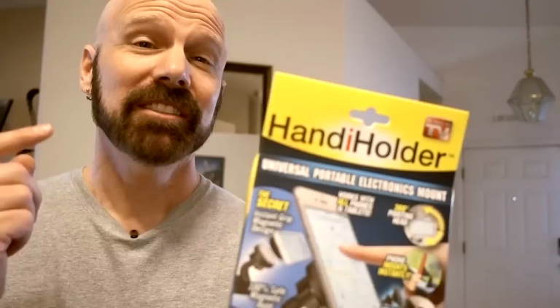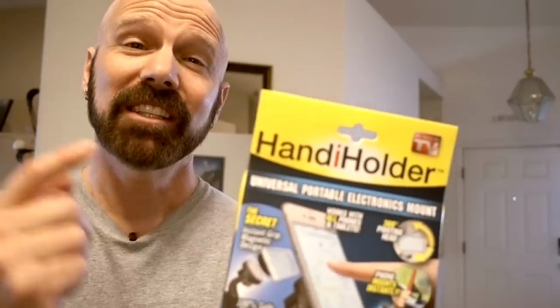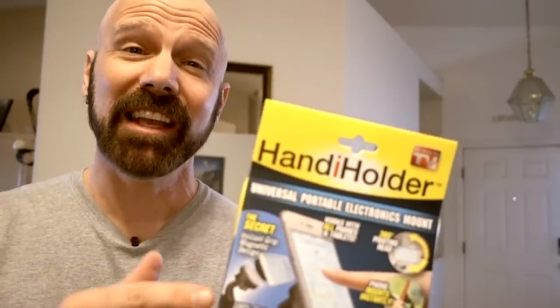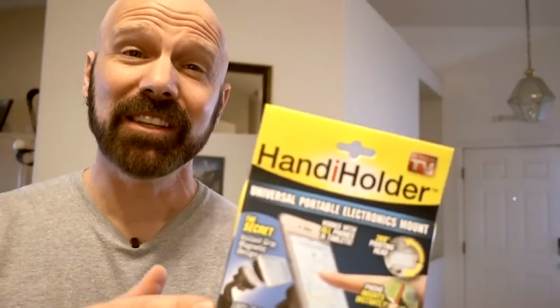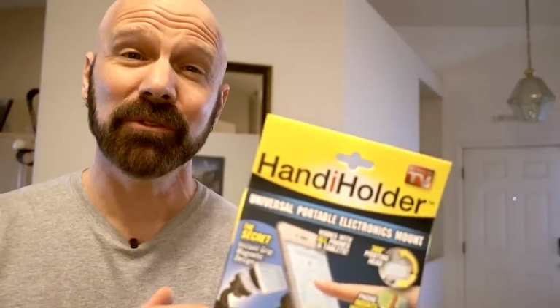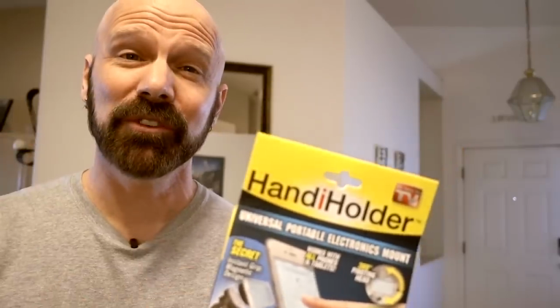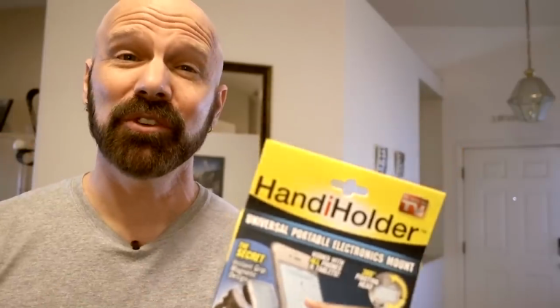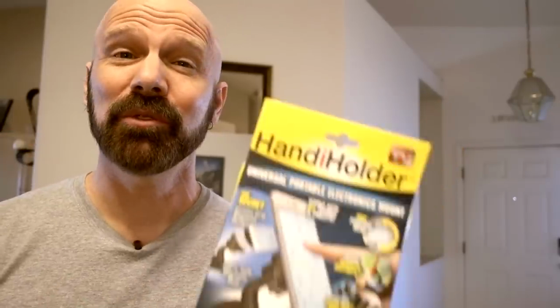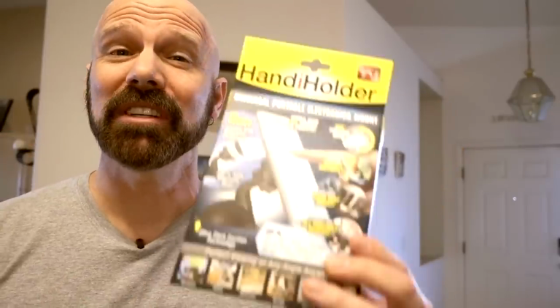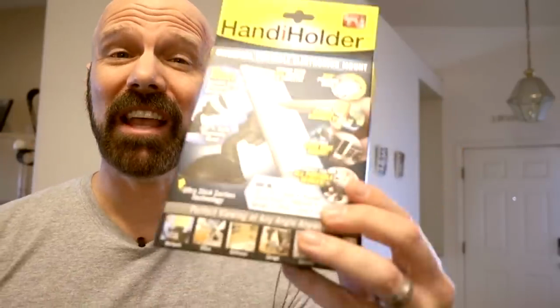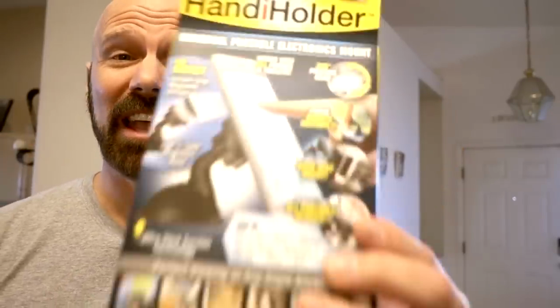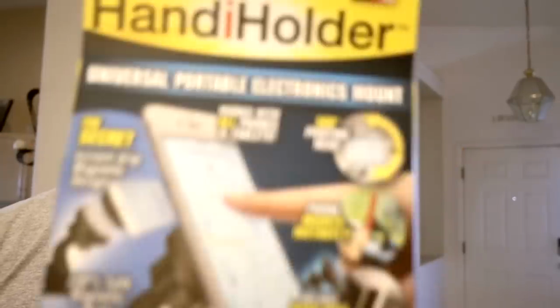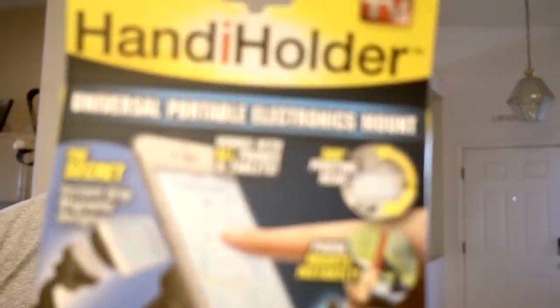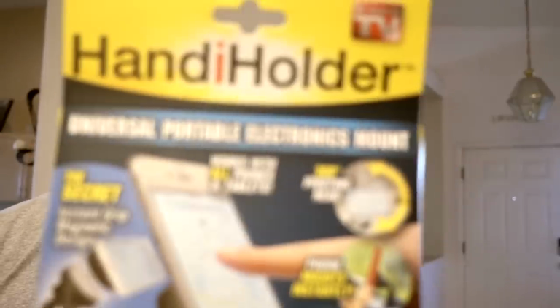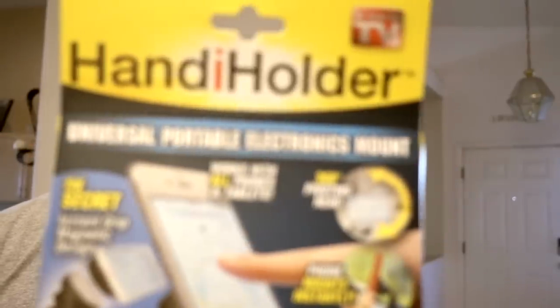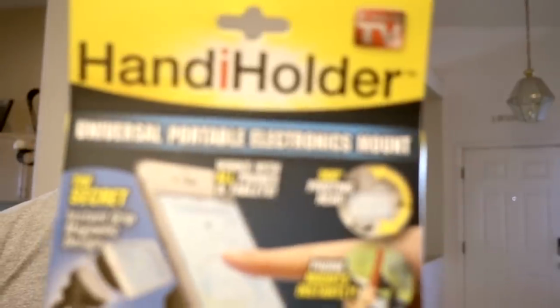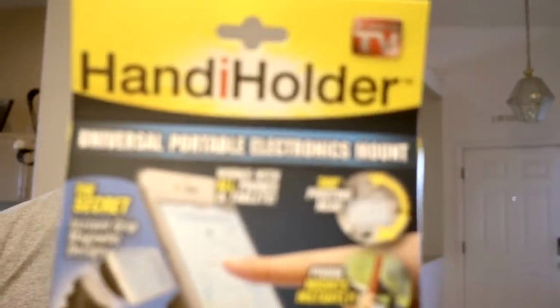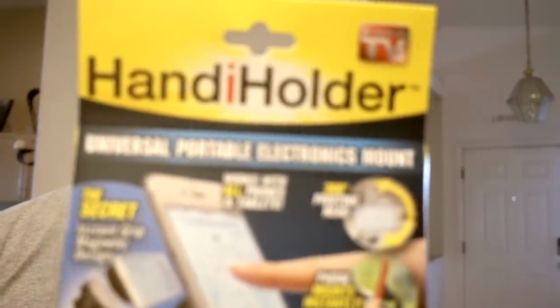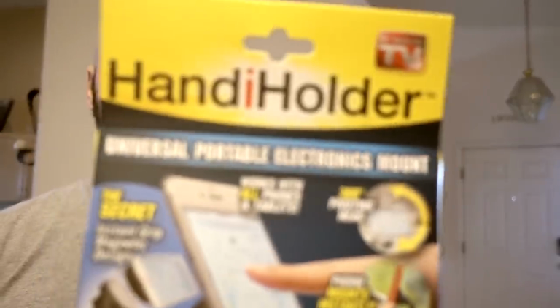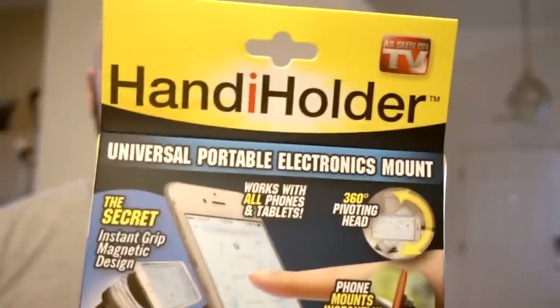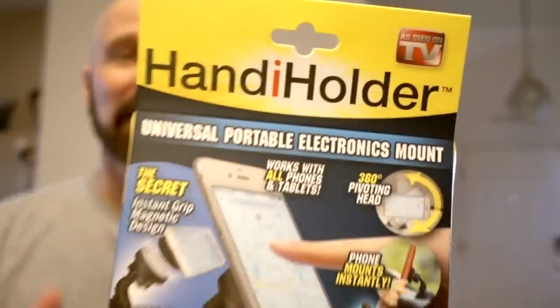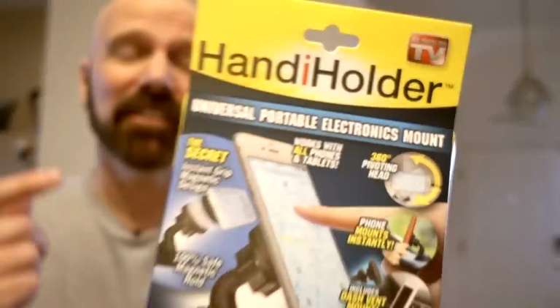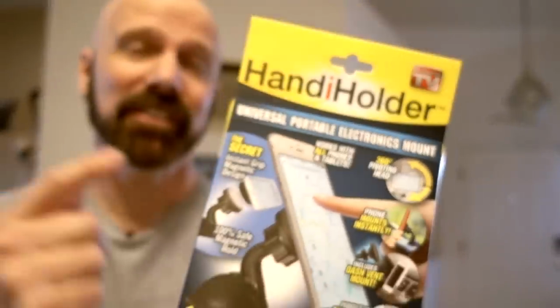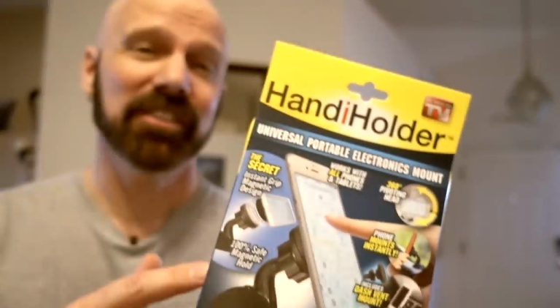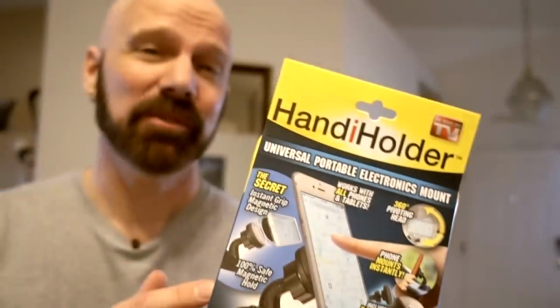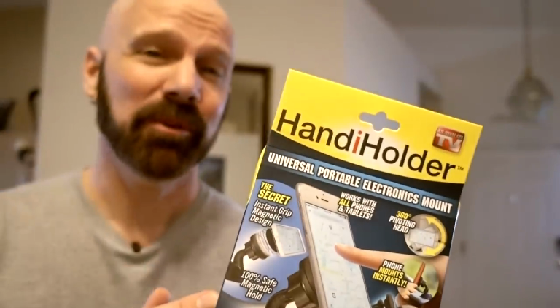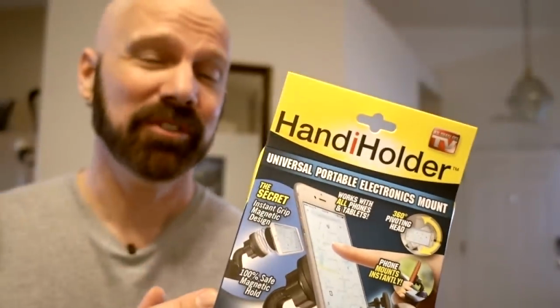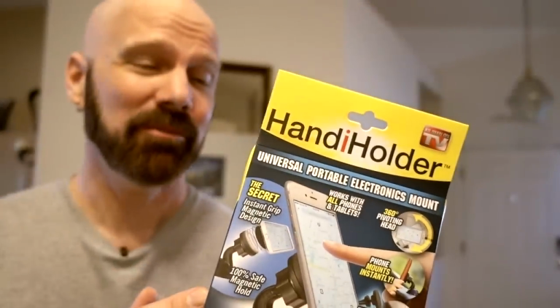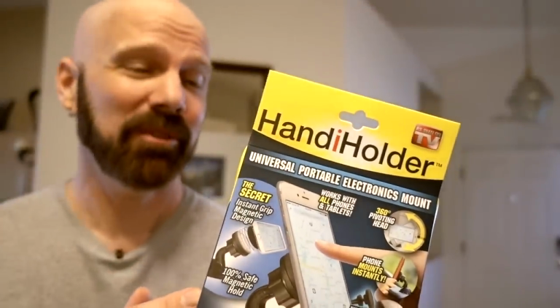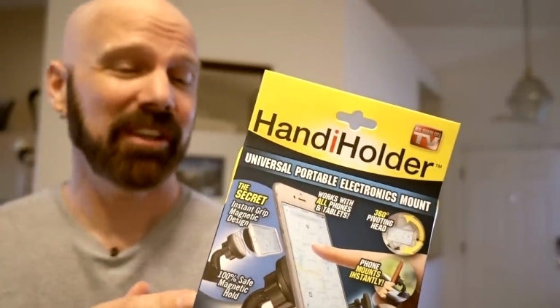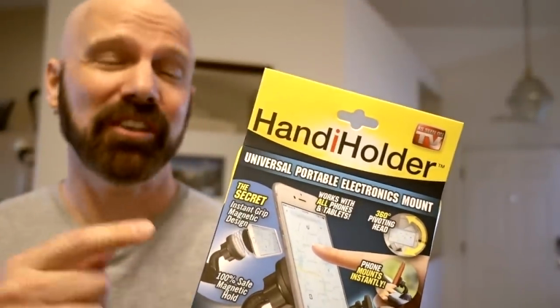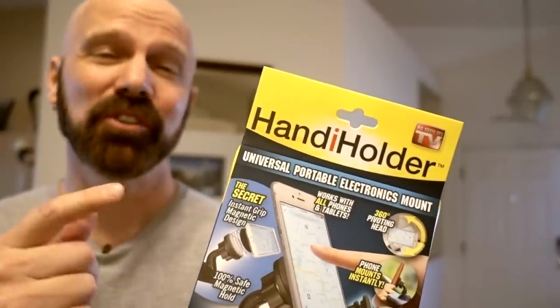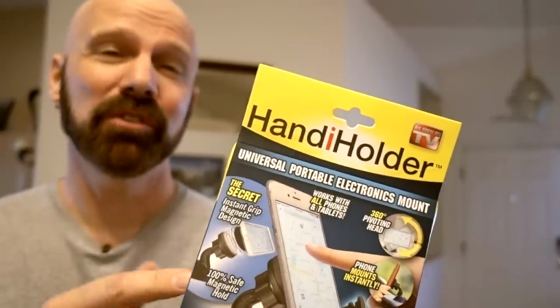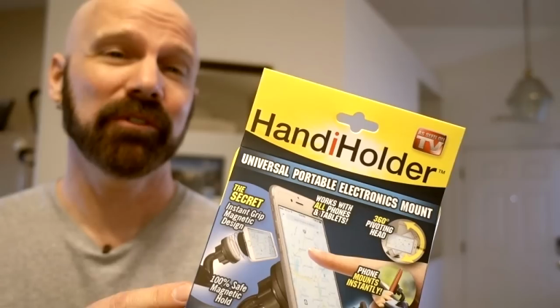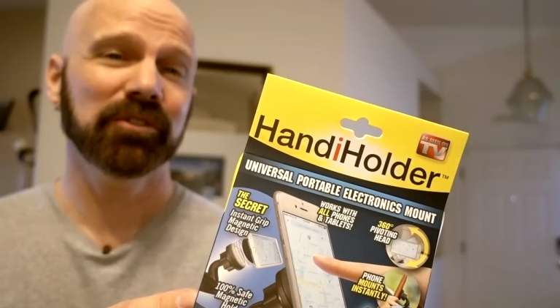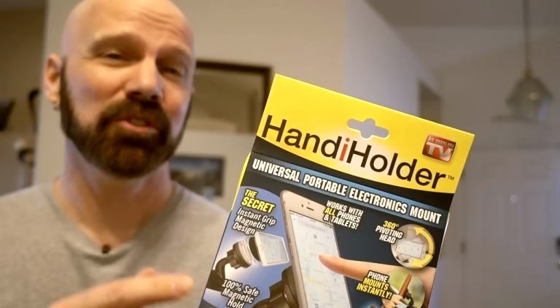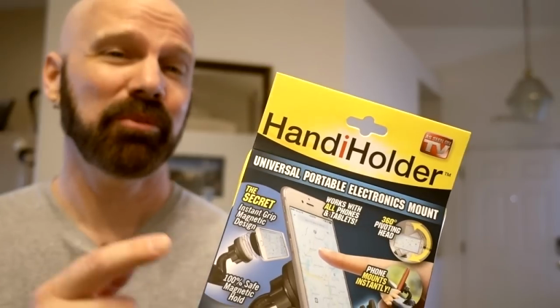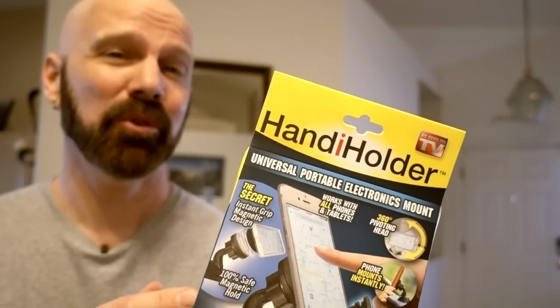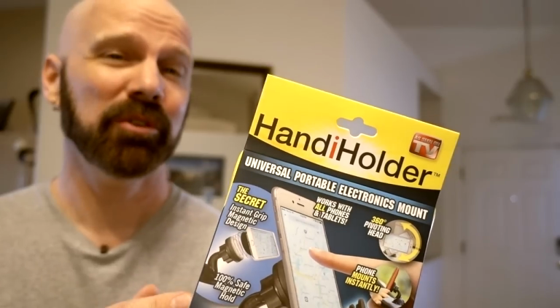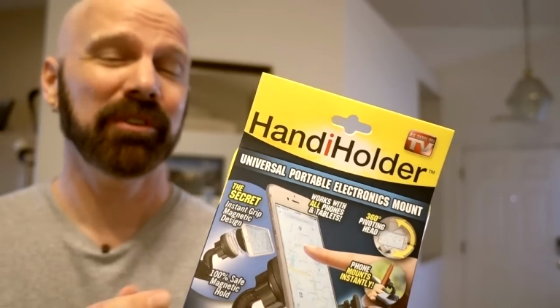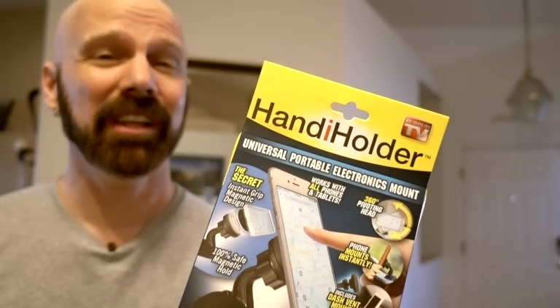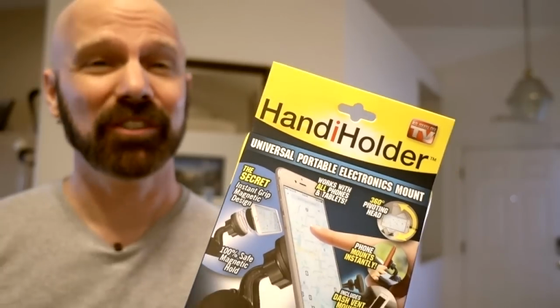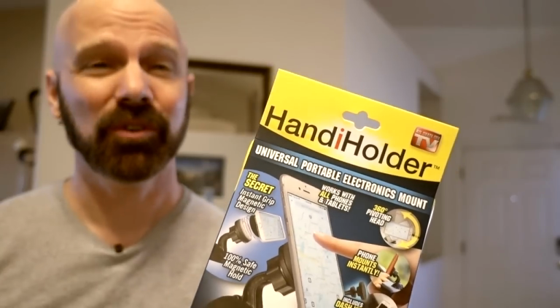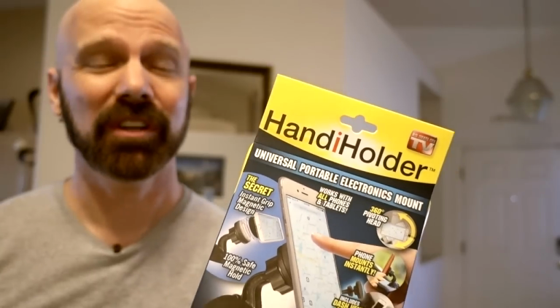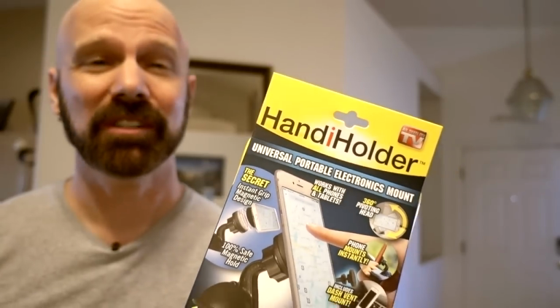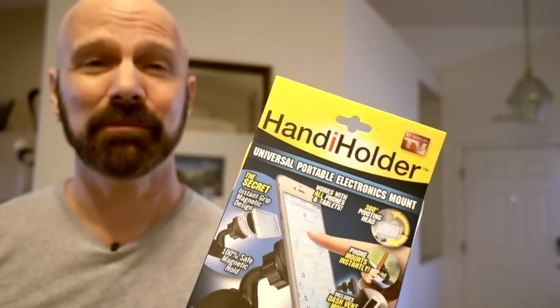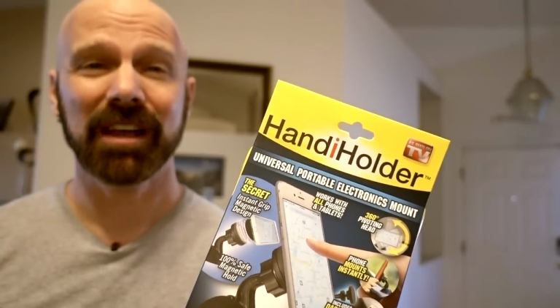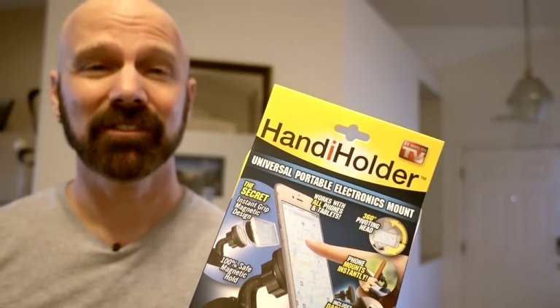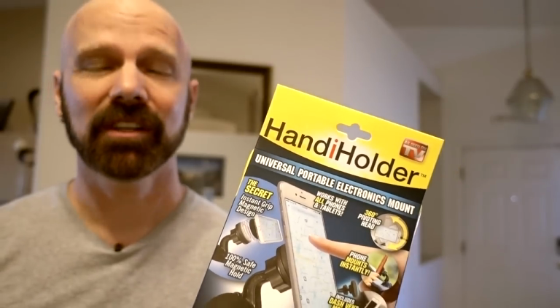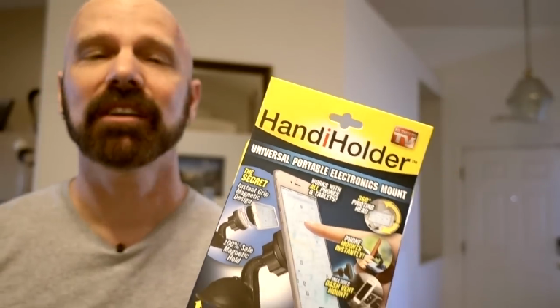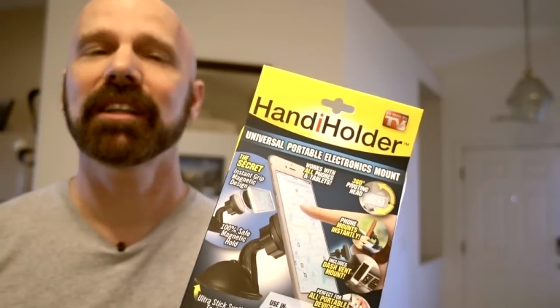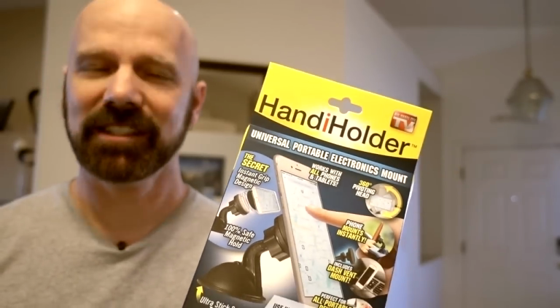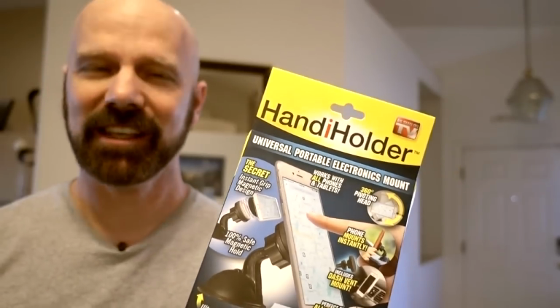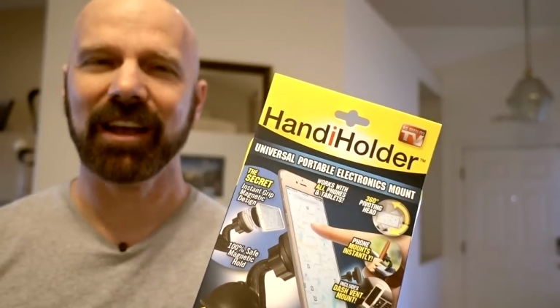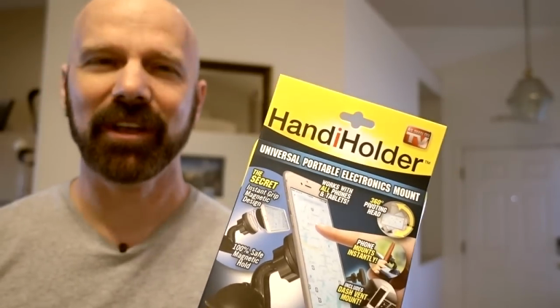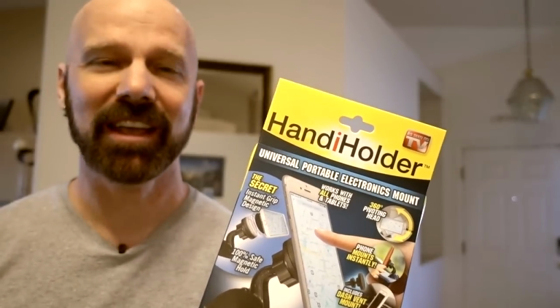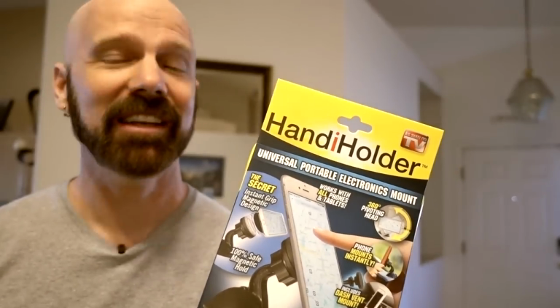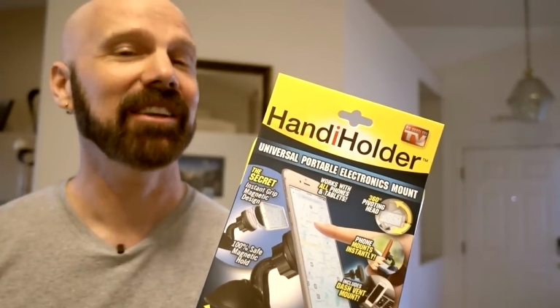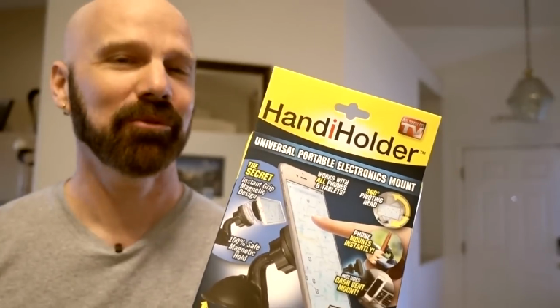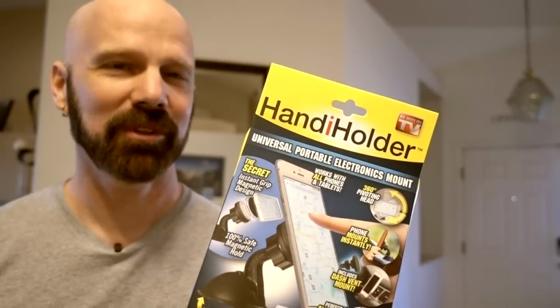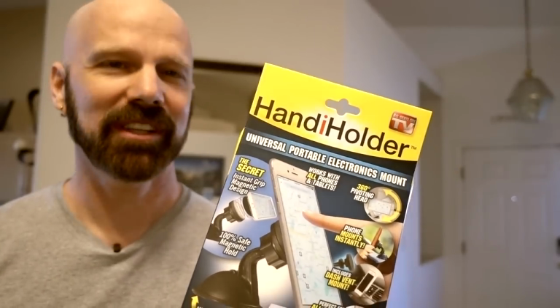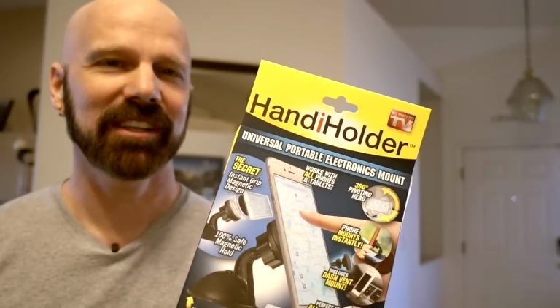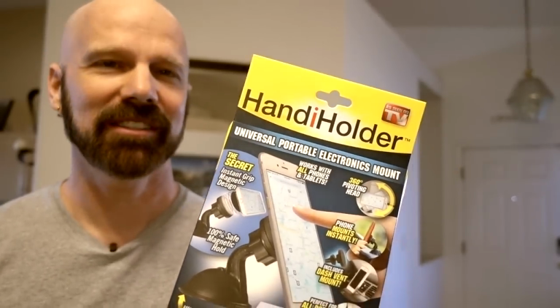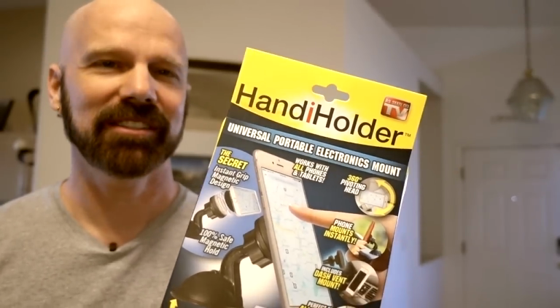Today's review is Handy Holder. This is supposed to be a universal portable electronics mount. Let's see how handy it really is.